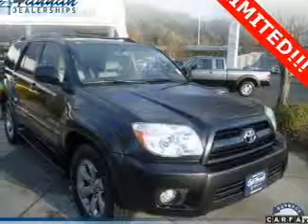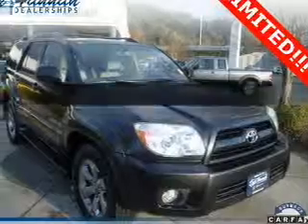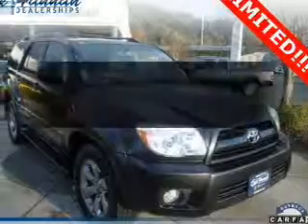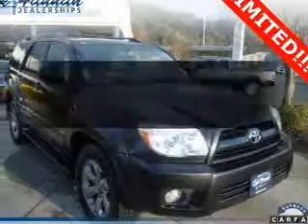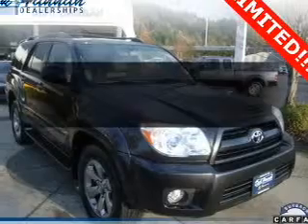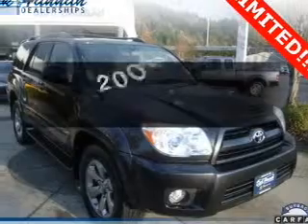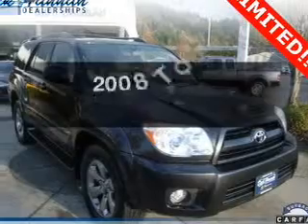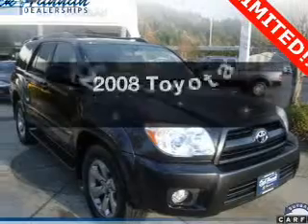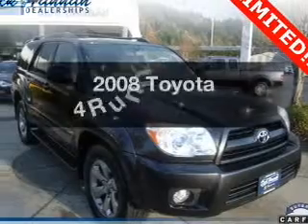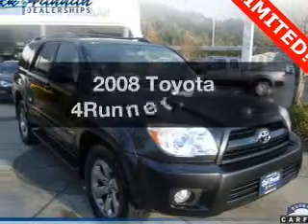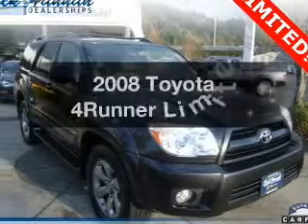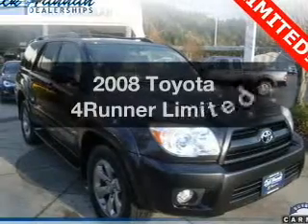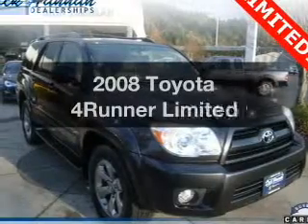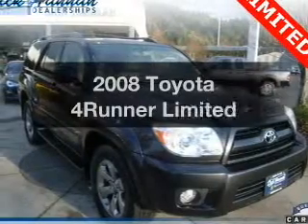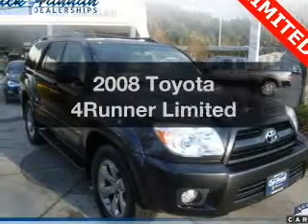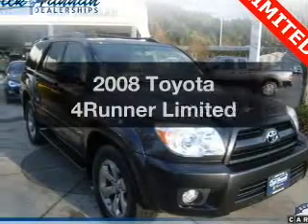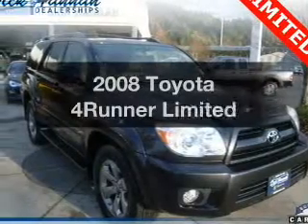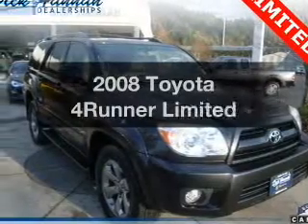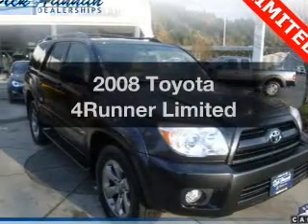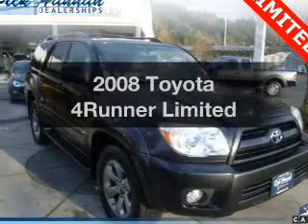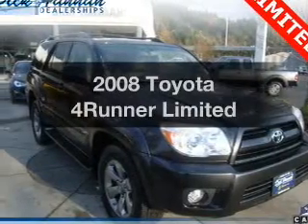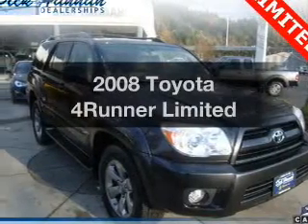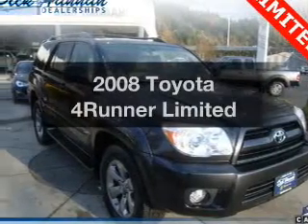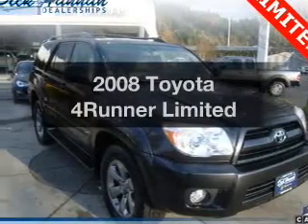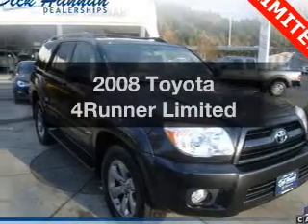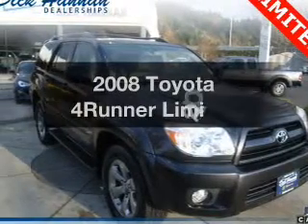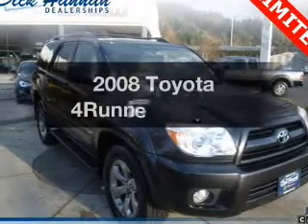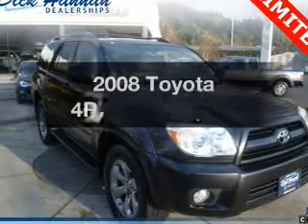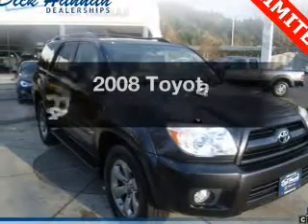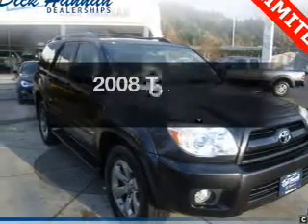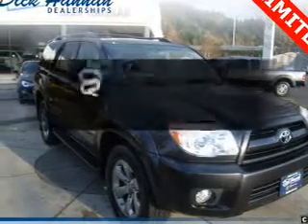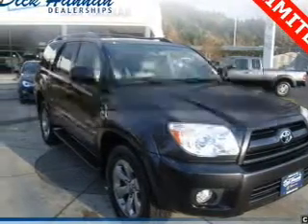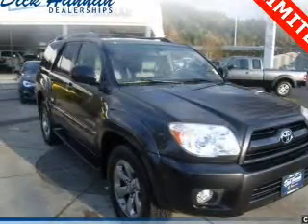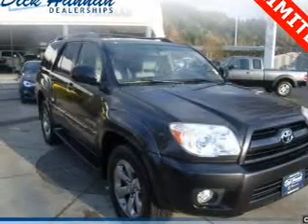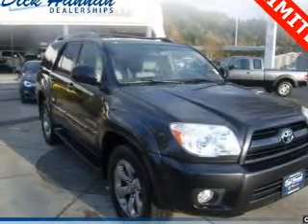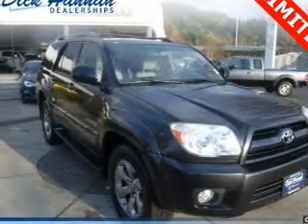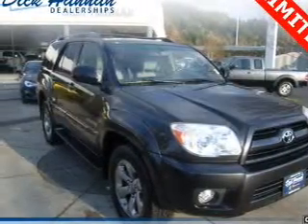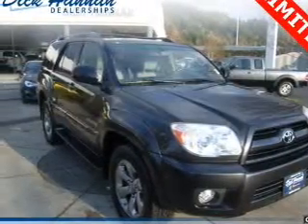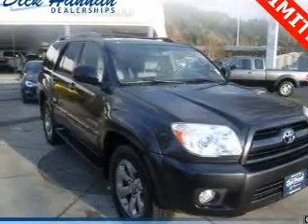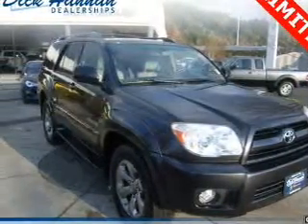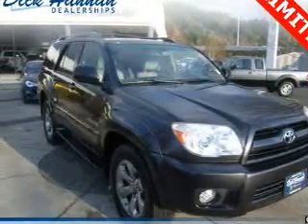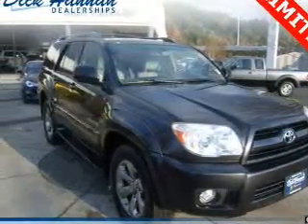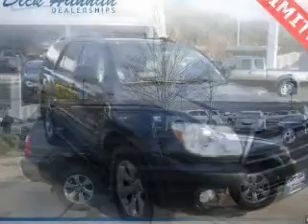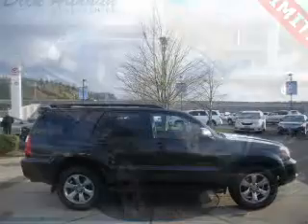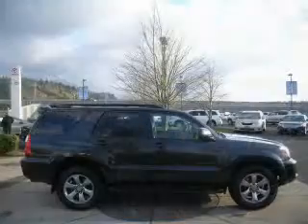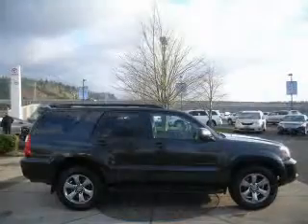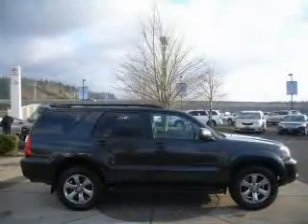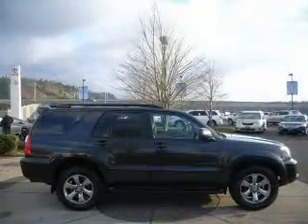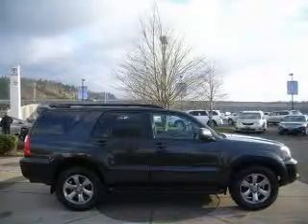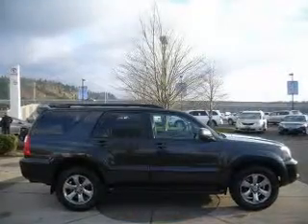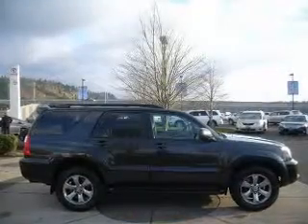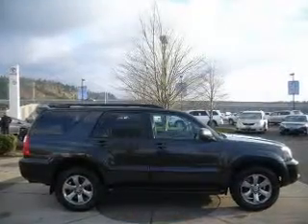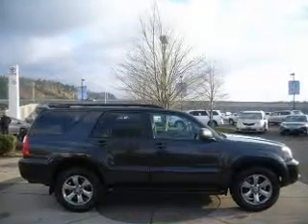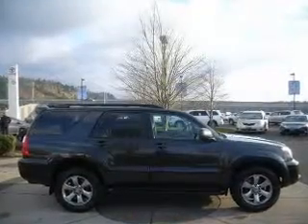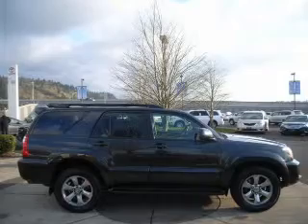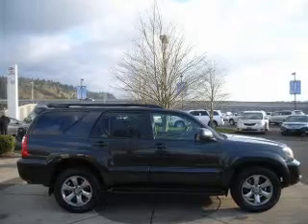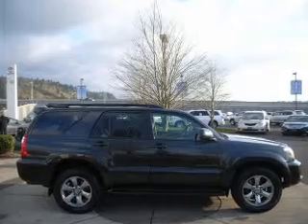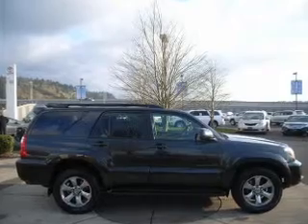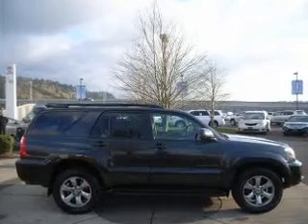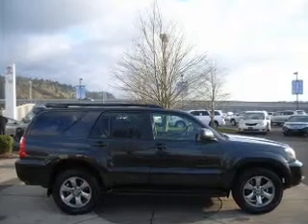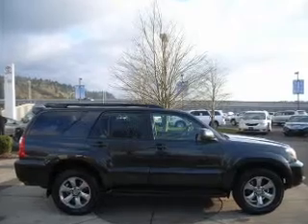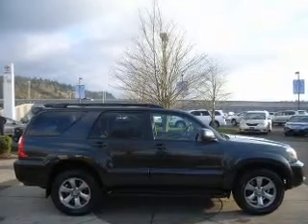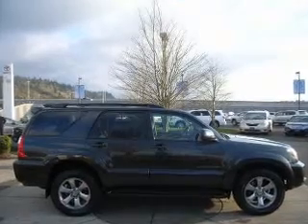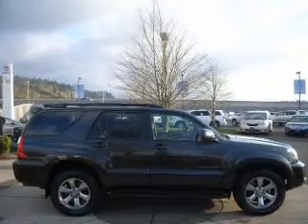Check out this 2008 Toyota 4Runner. Everything you need under one roof with this great vehicle.